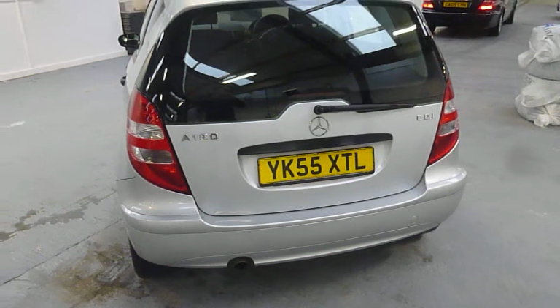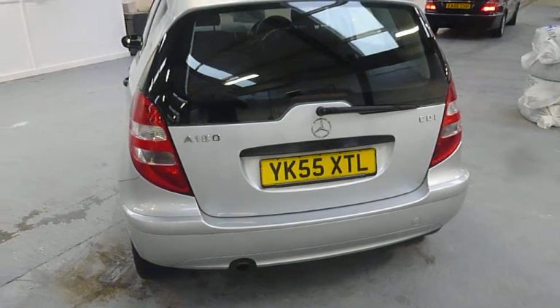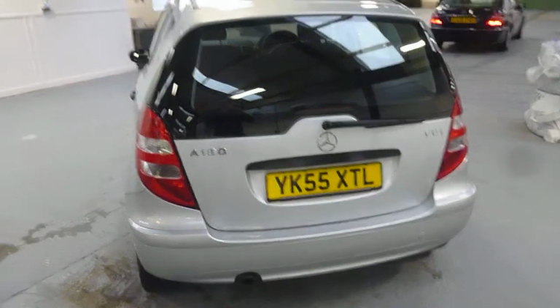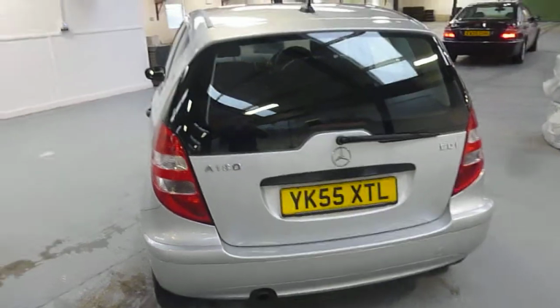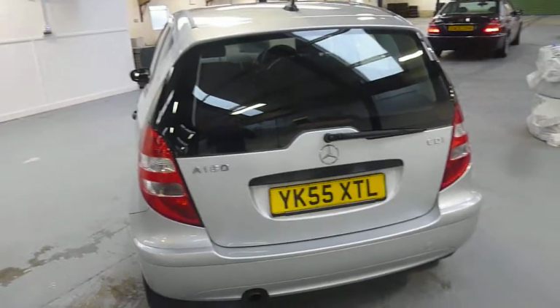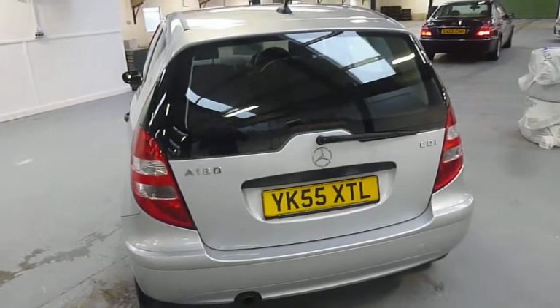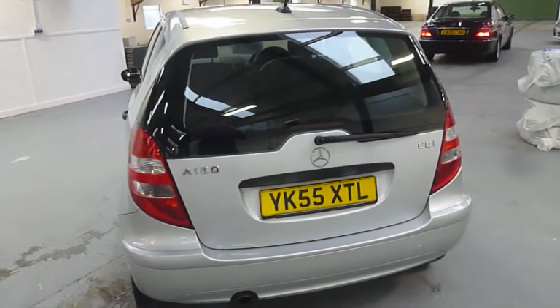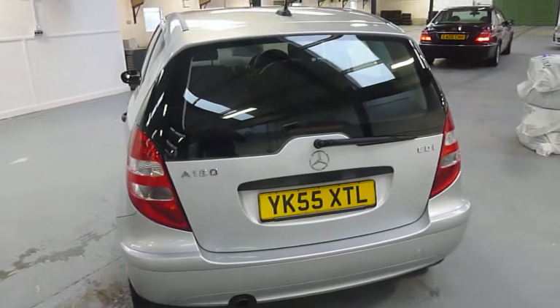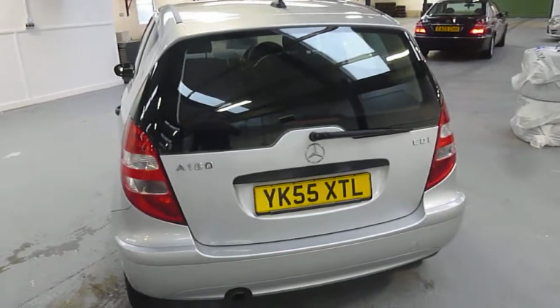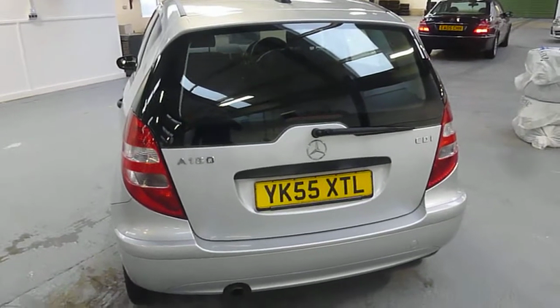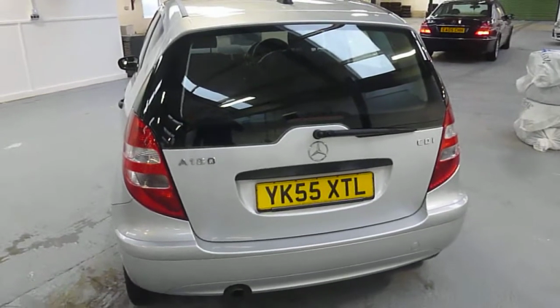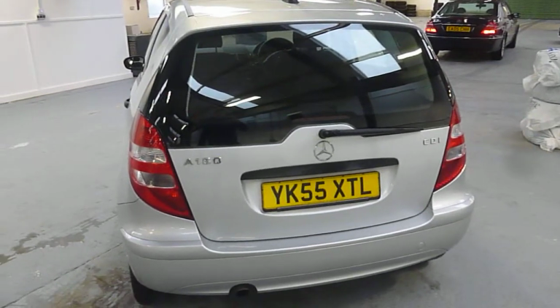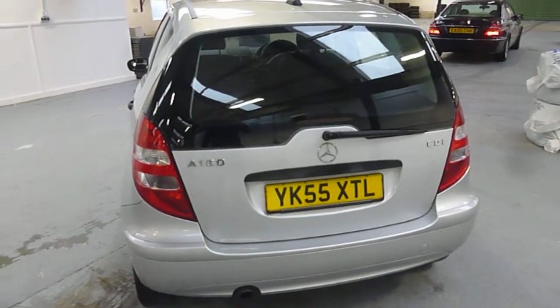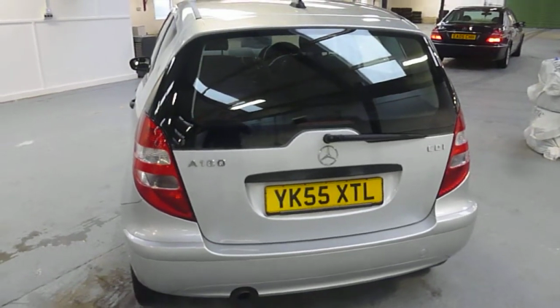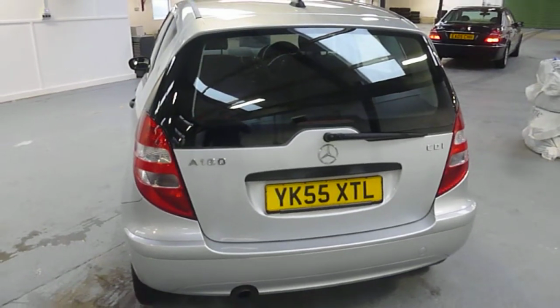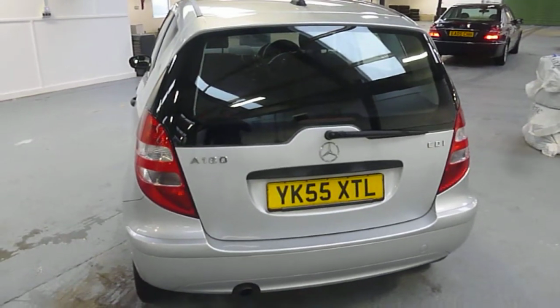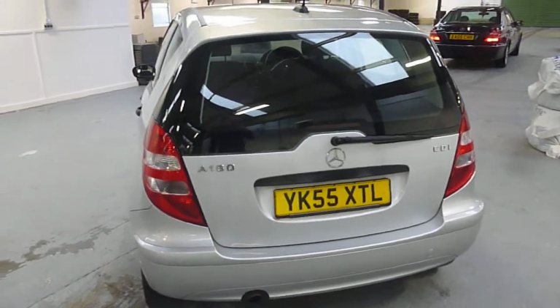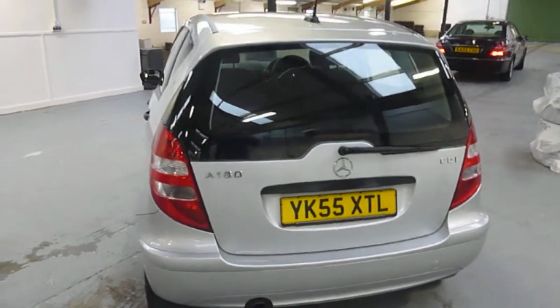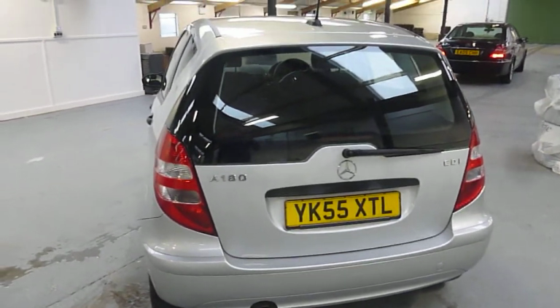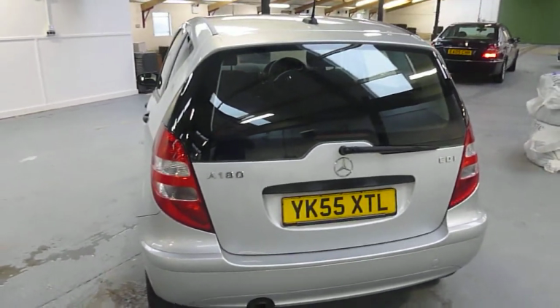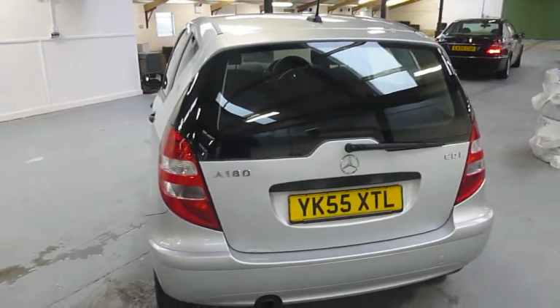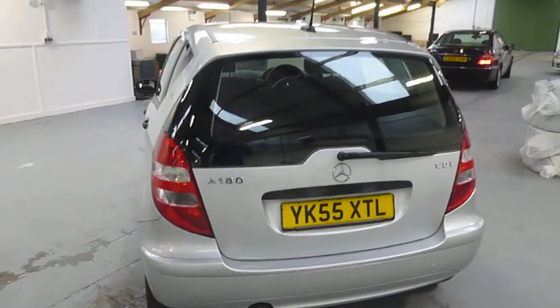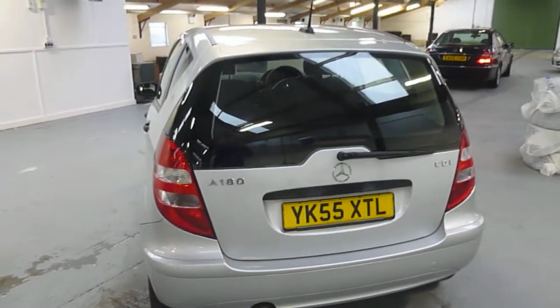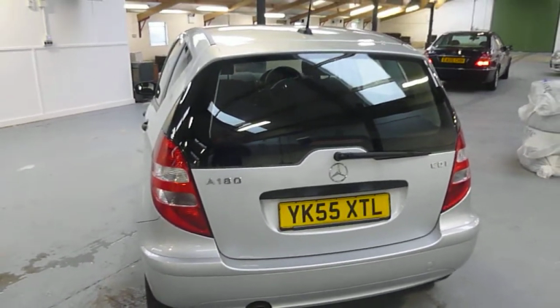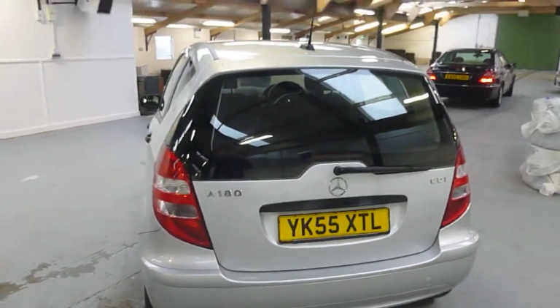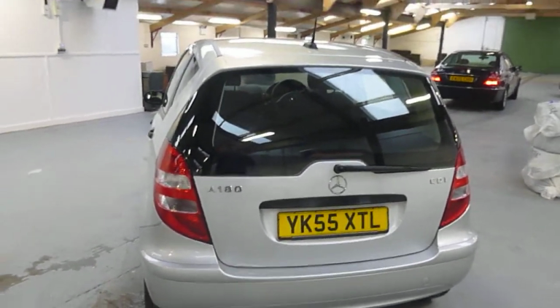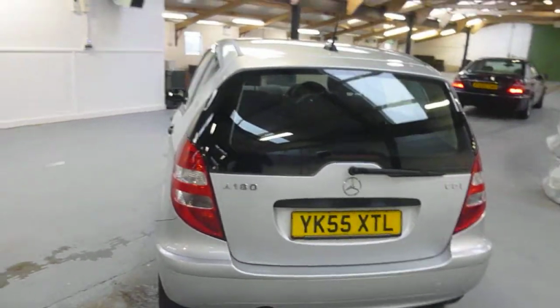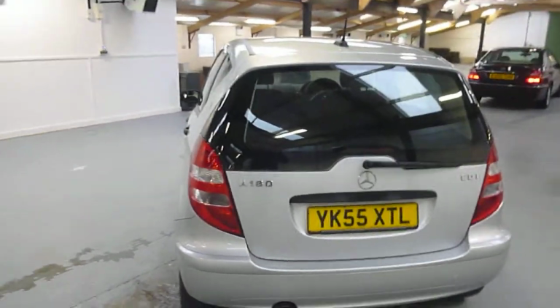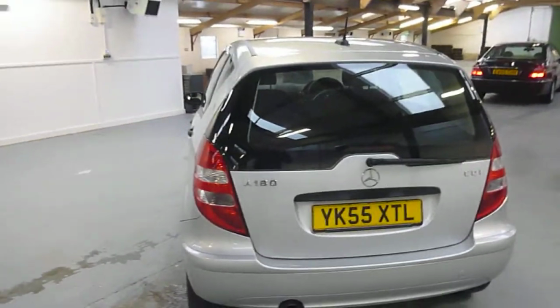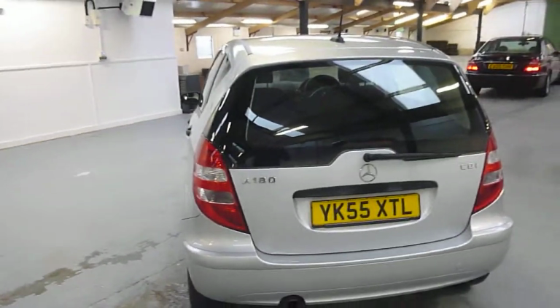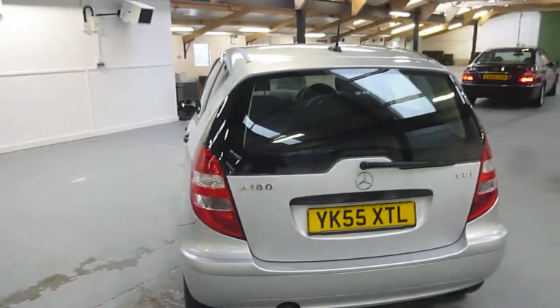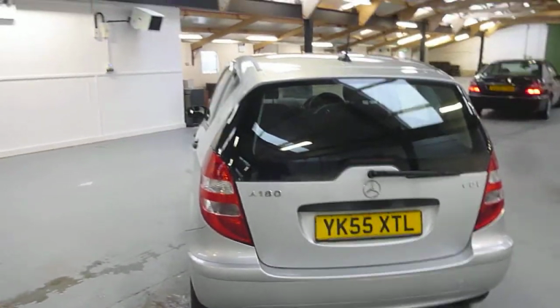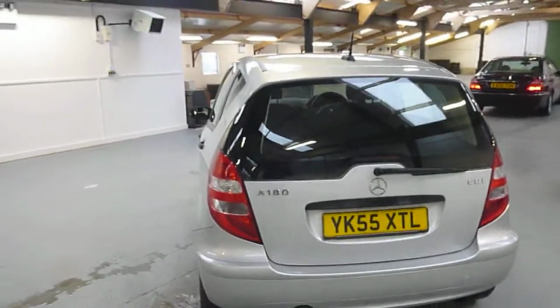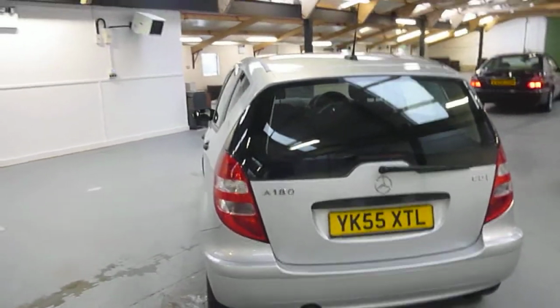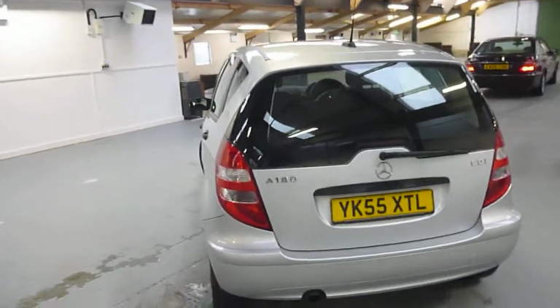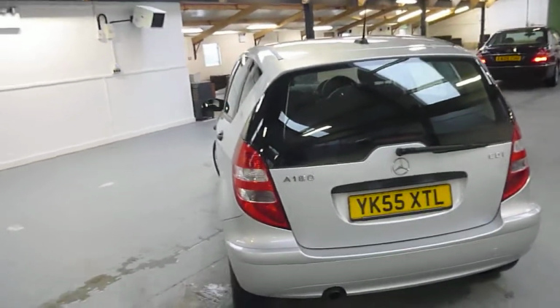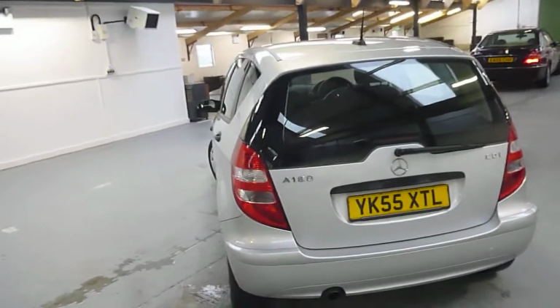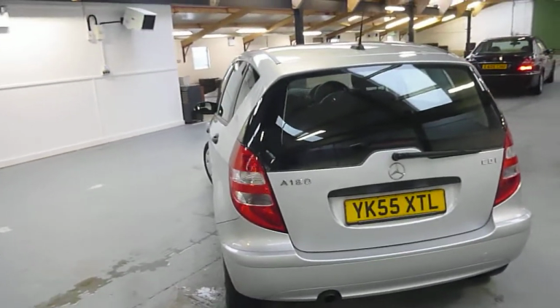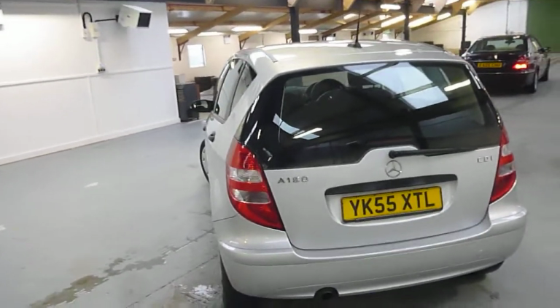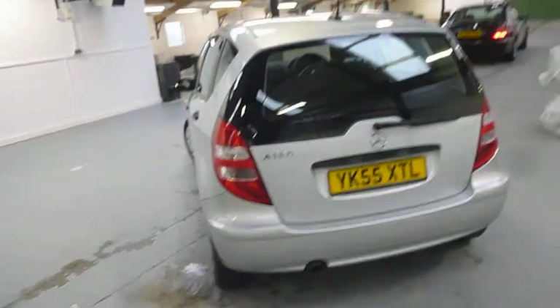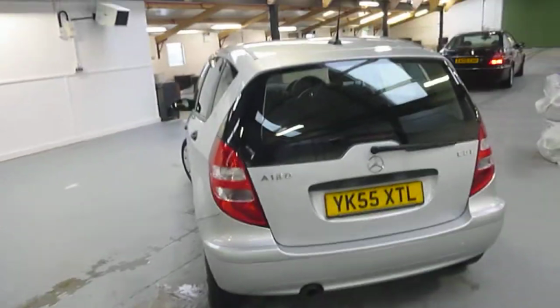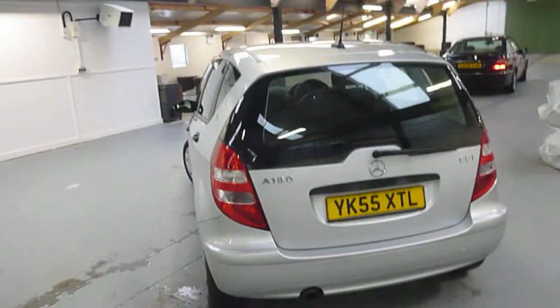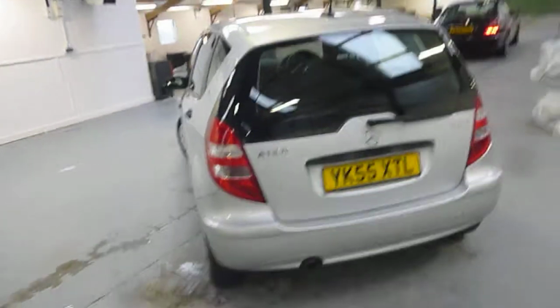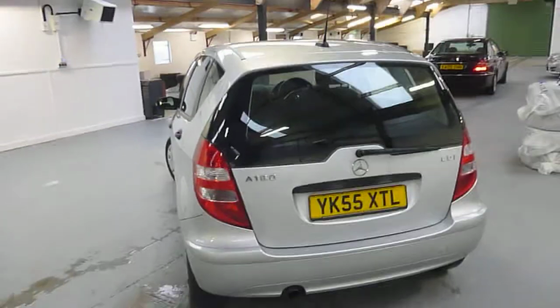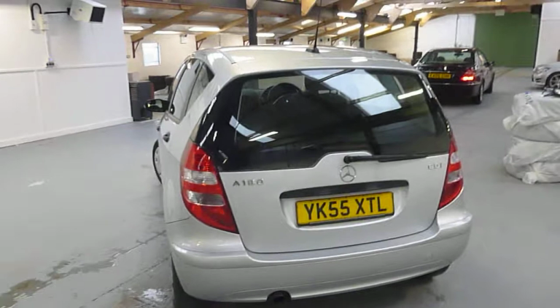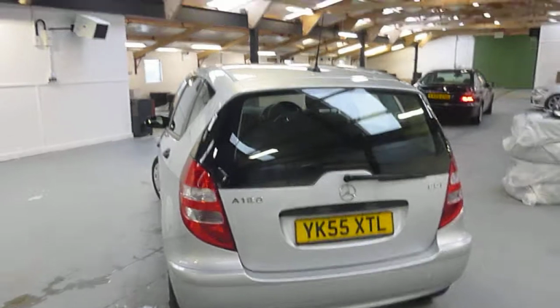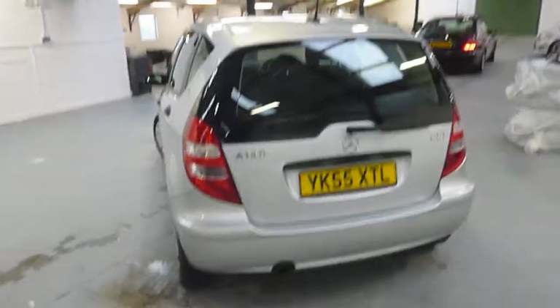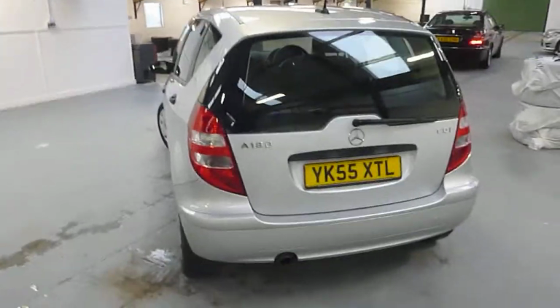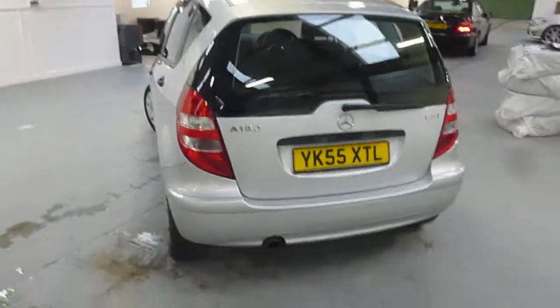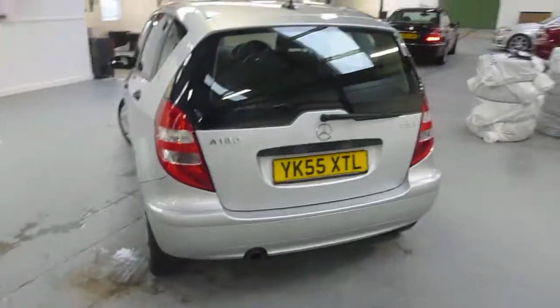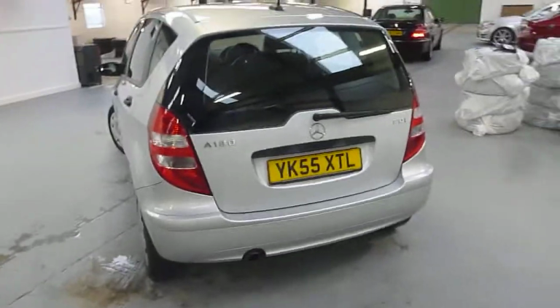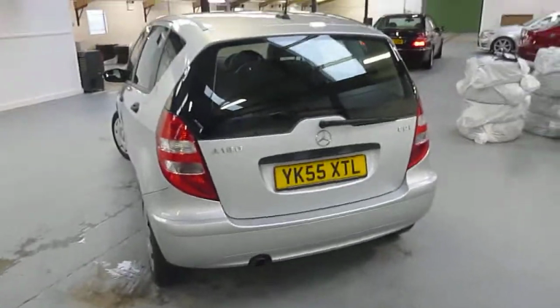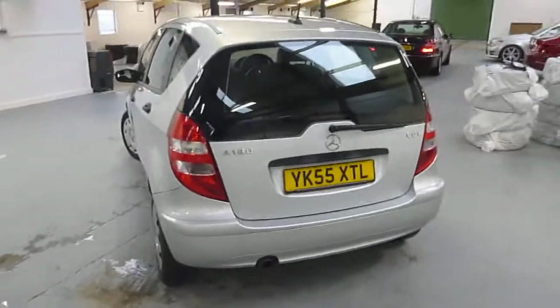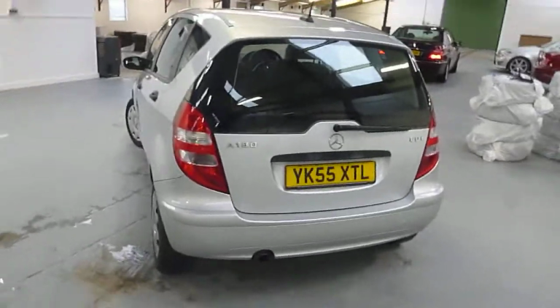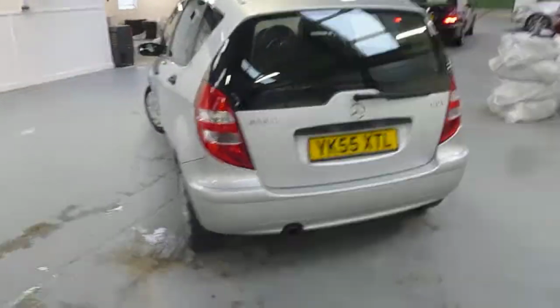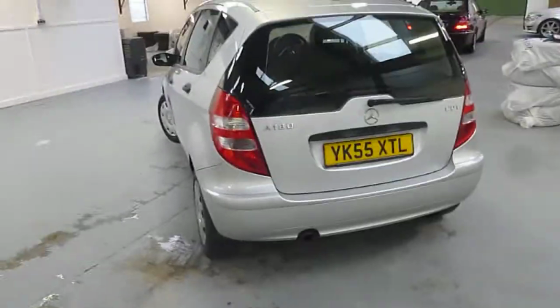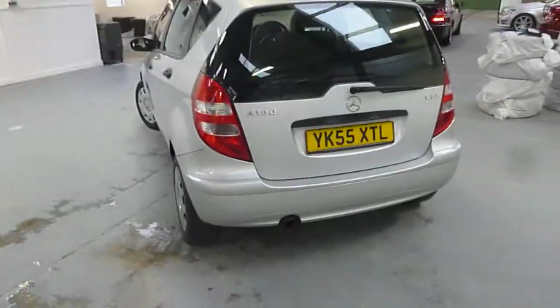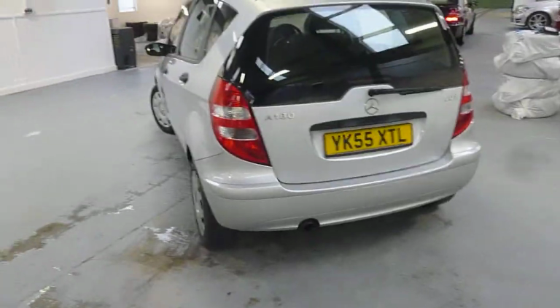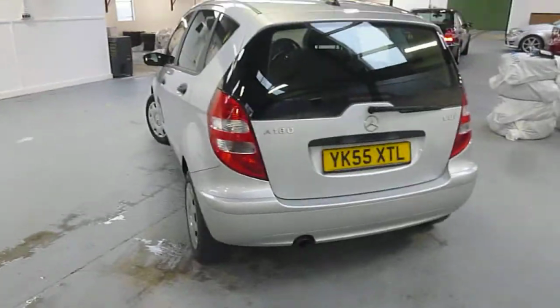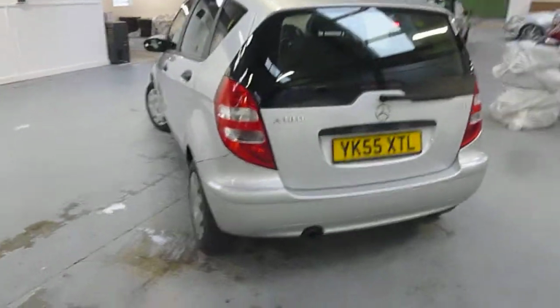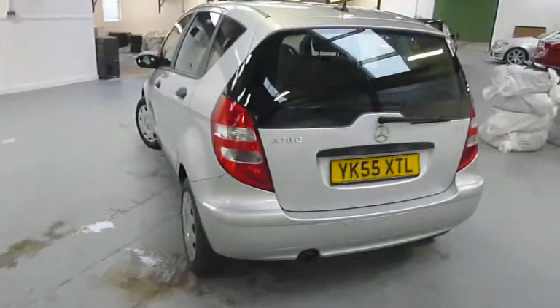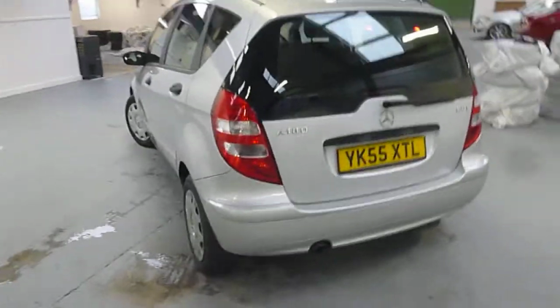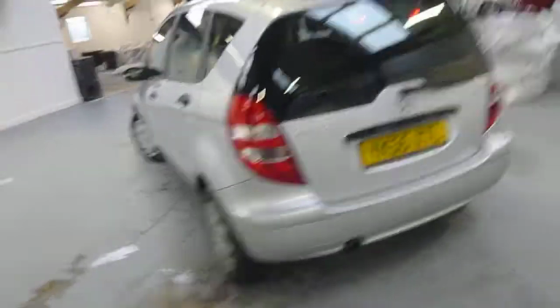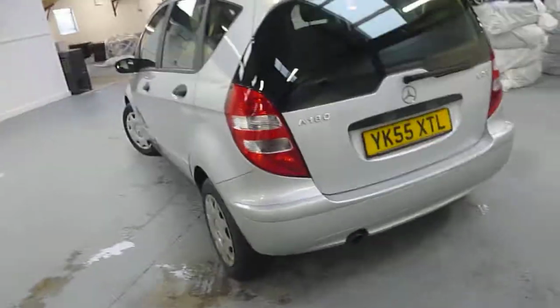Hello, it's Nick at Mercedes-Benz Harrogate. We've got in a Mercedes A180 CDI on a 55 plate. I'll have a wander around.